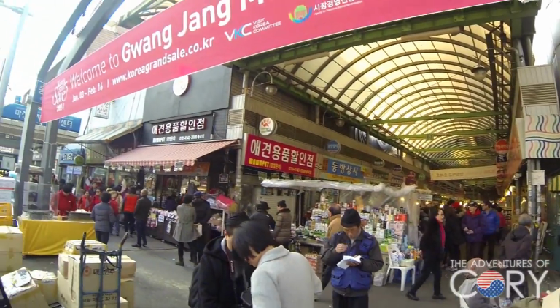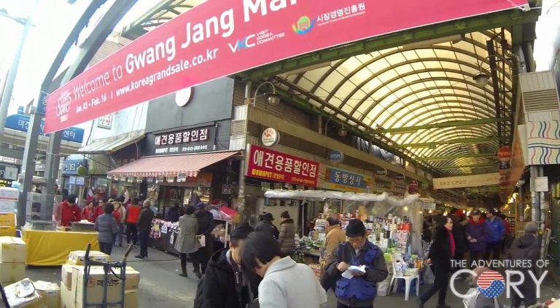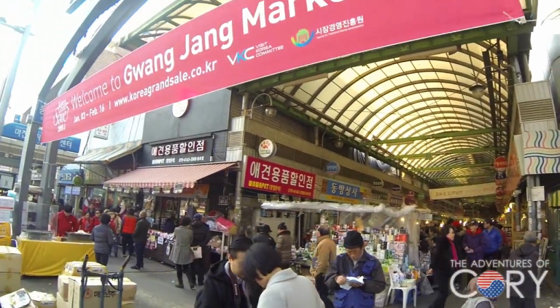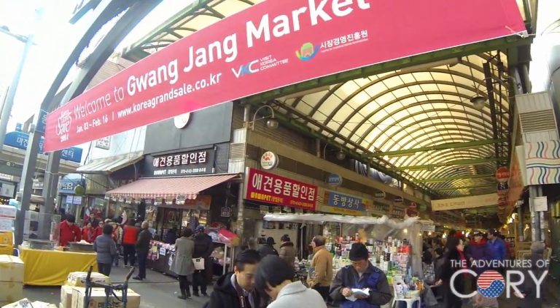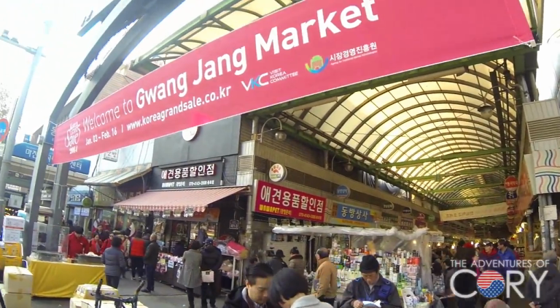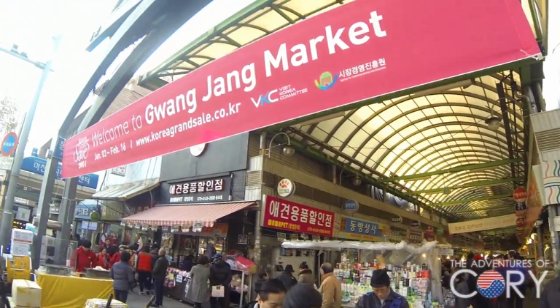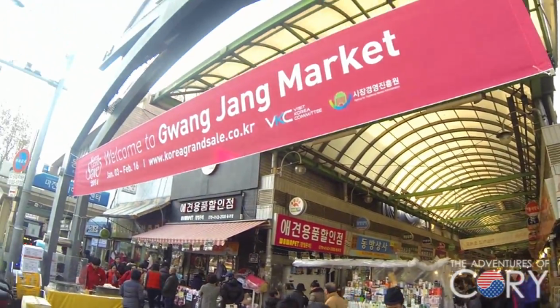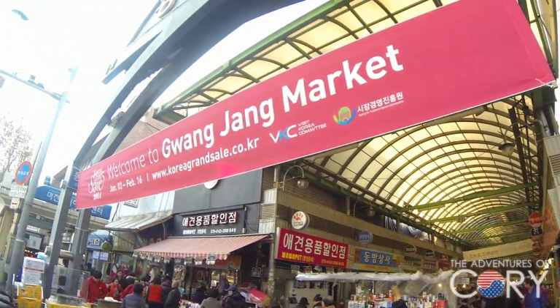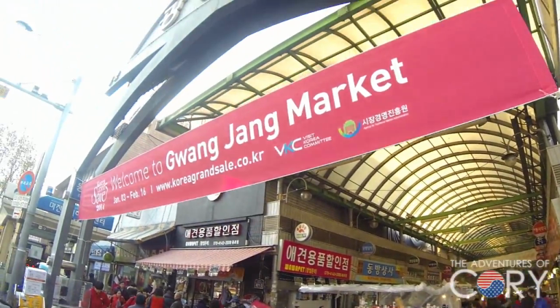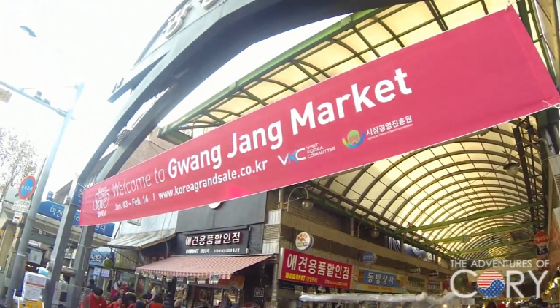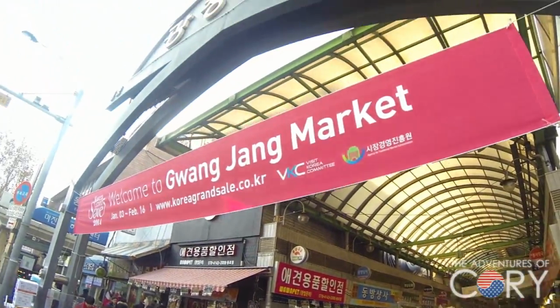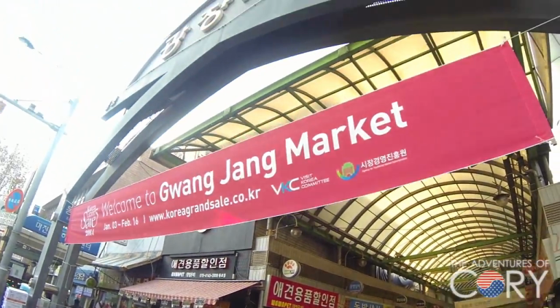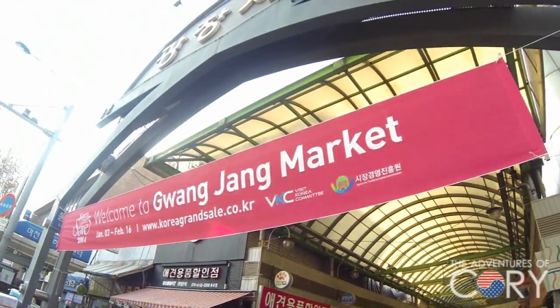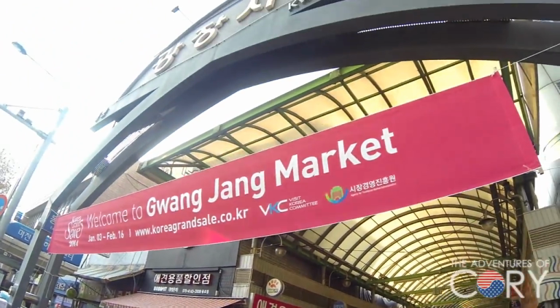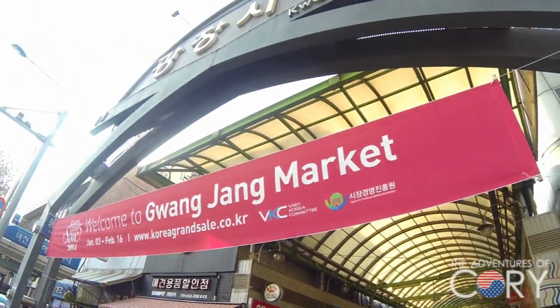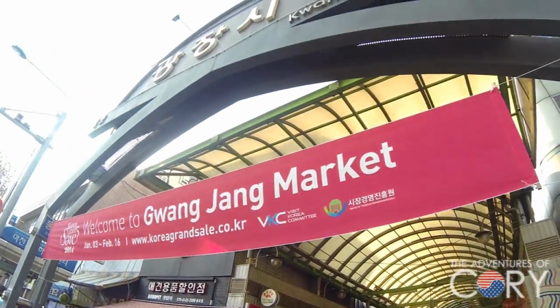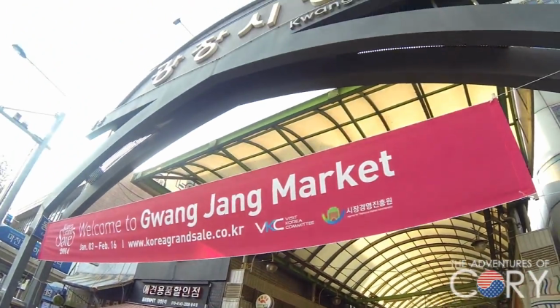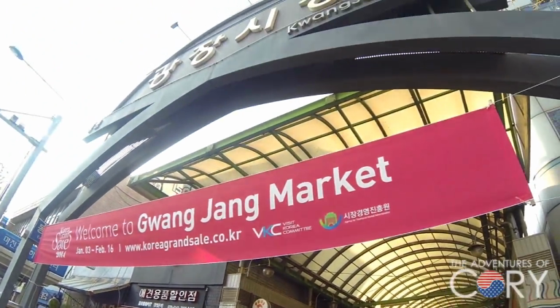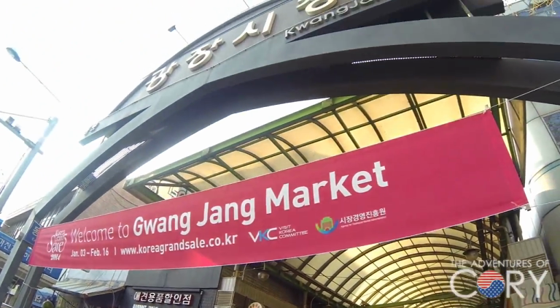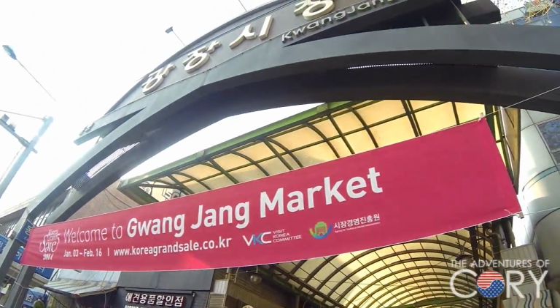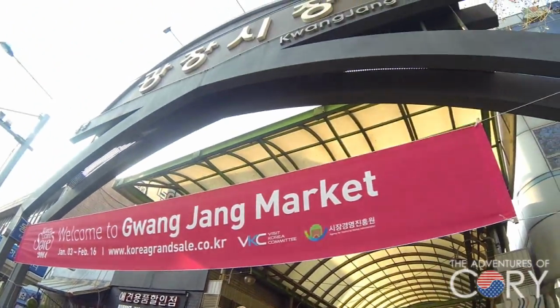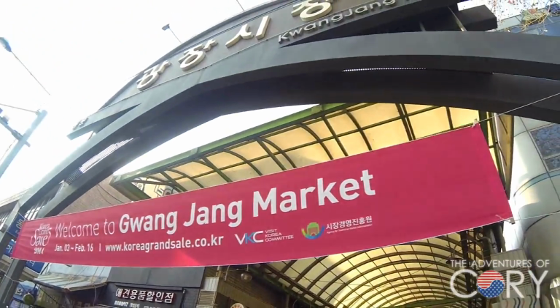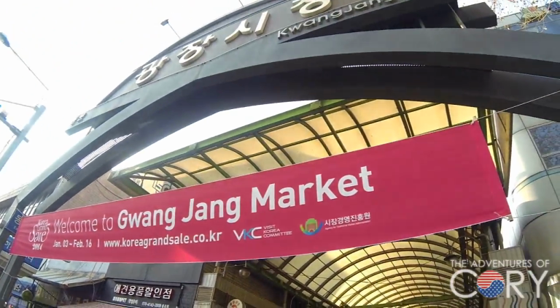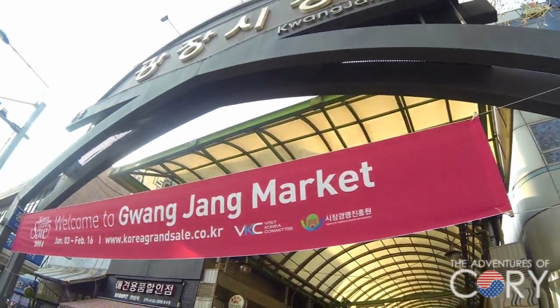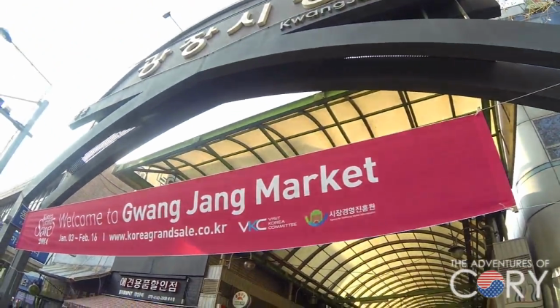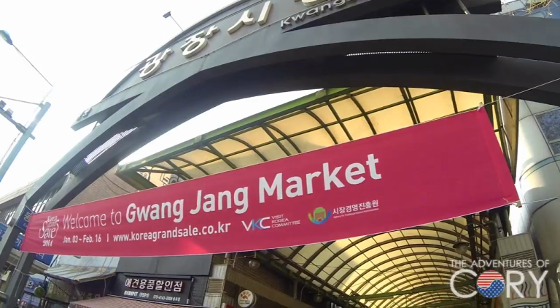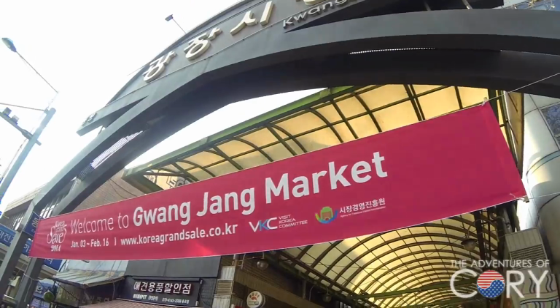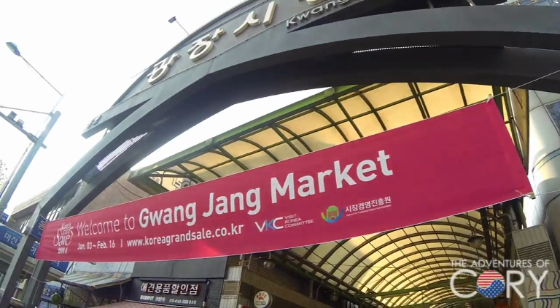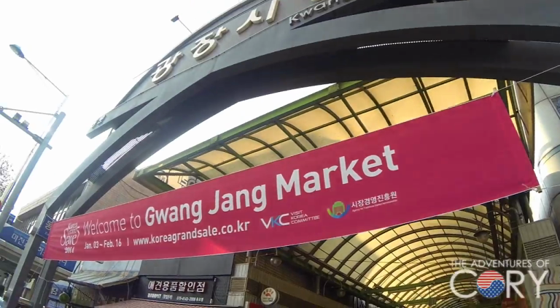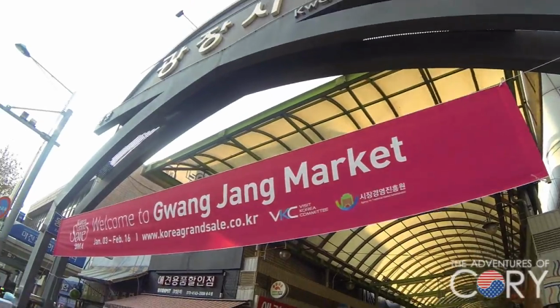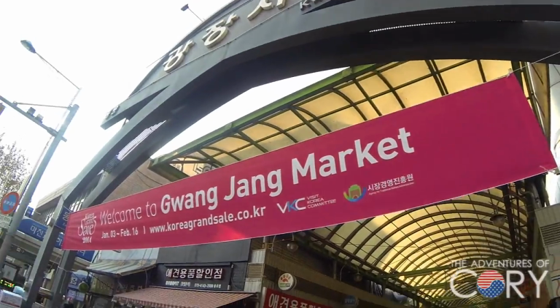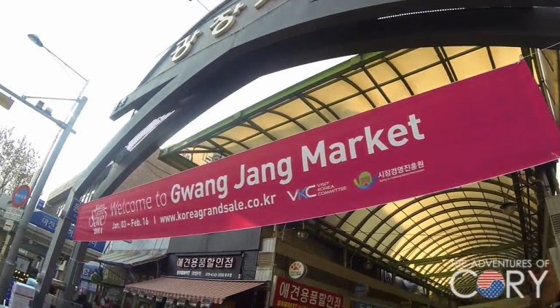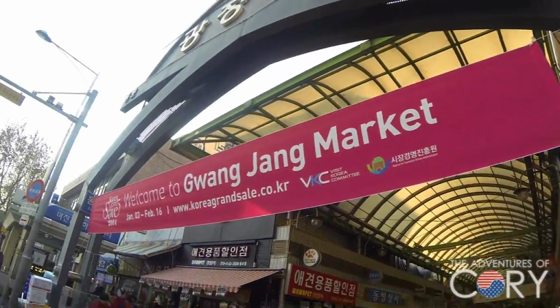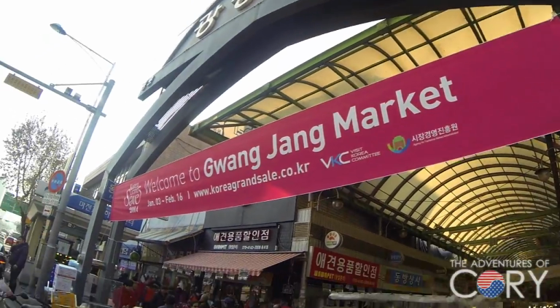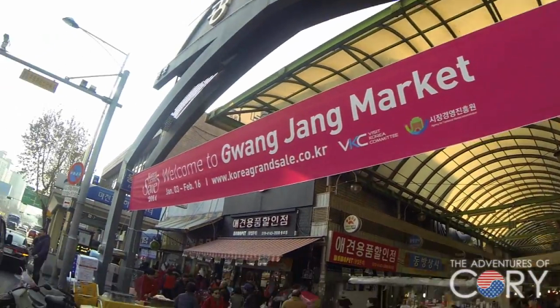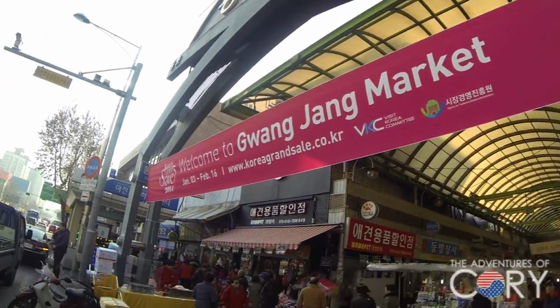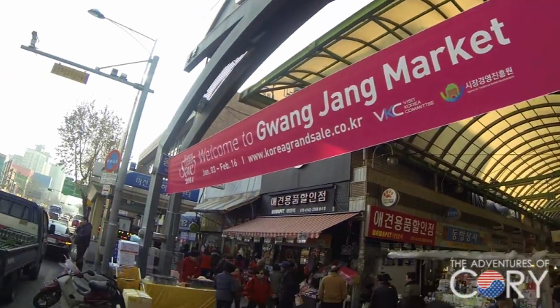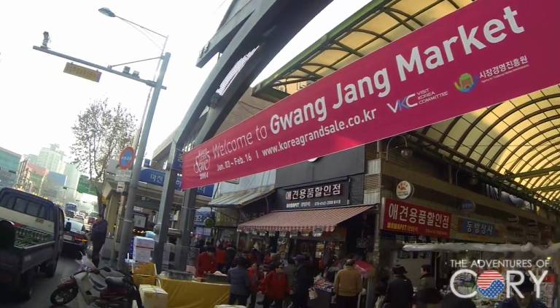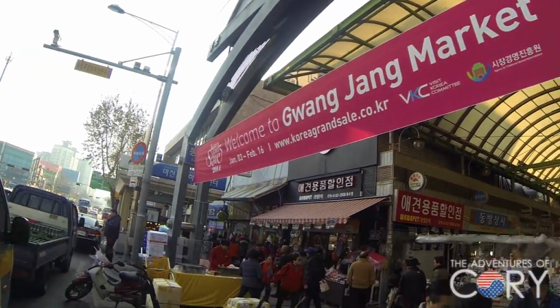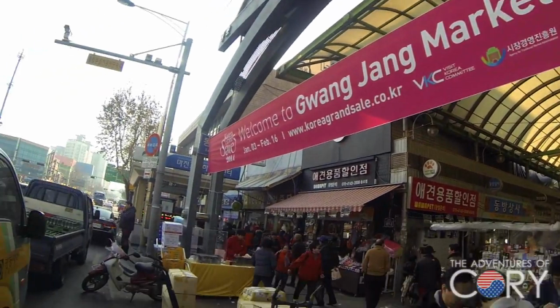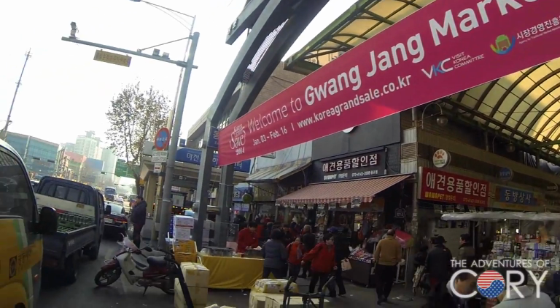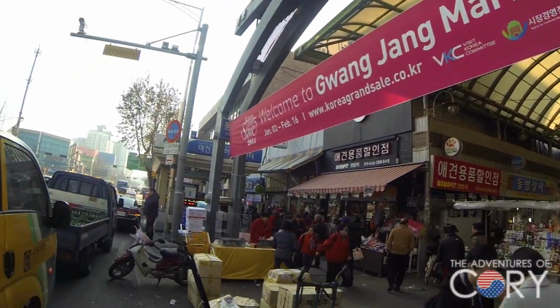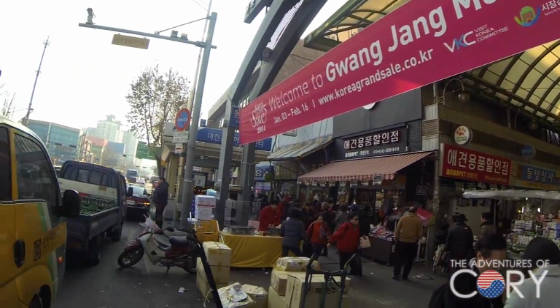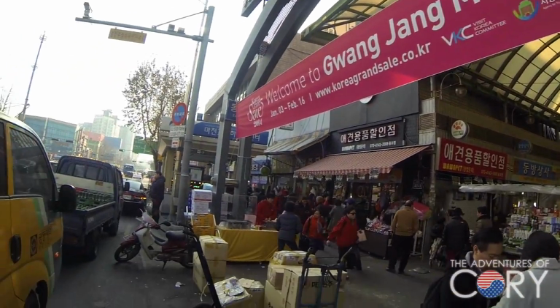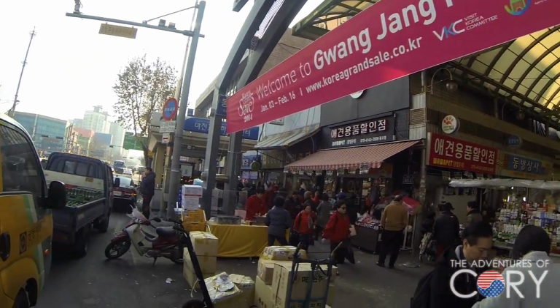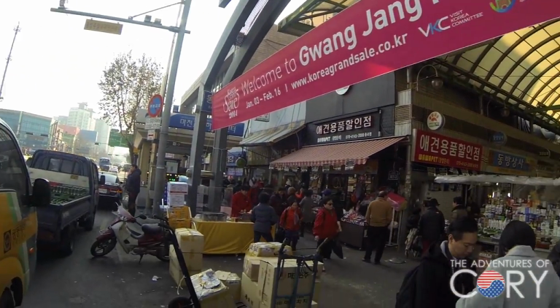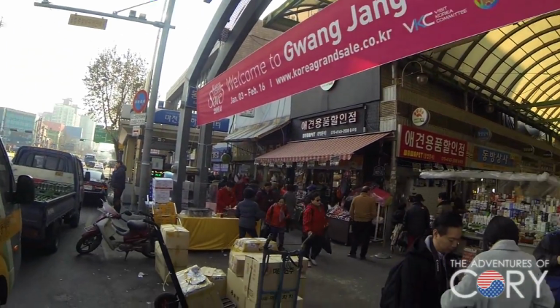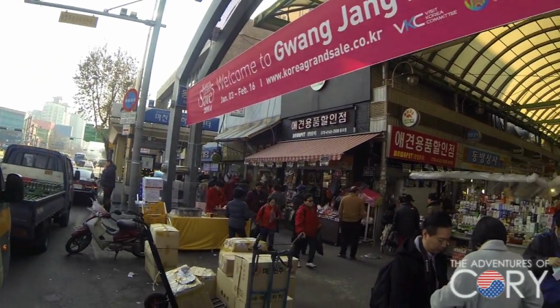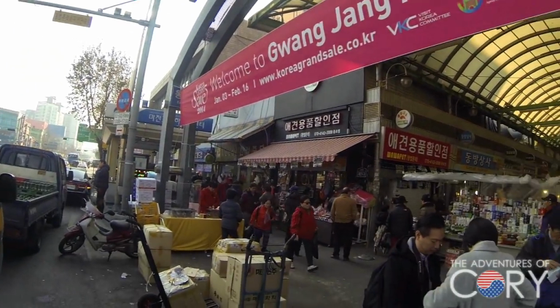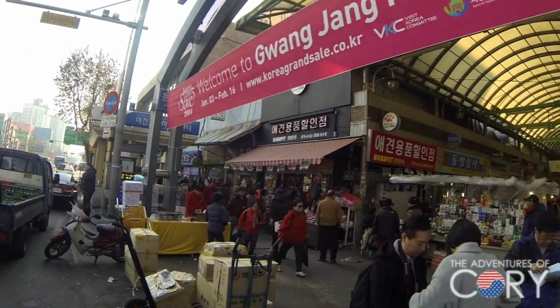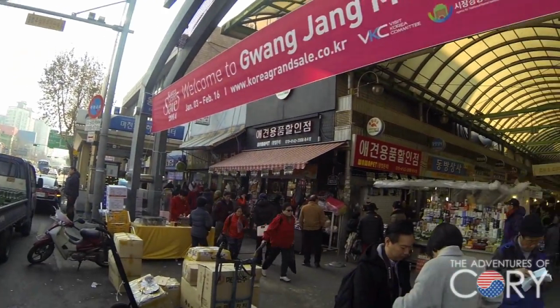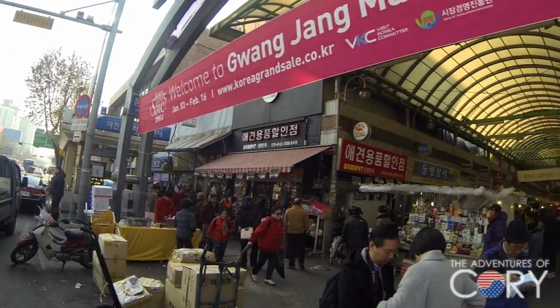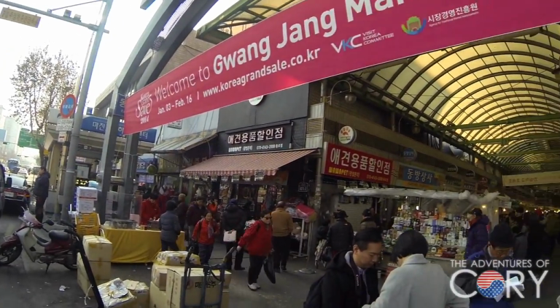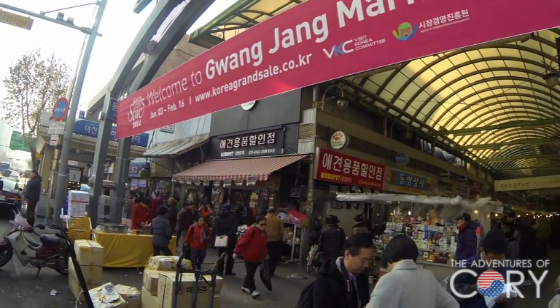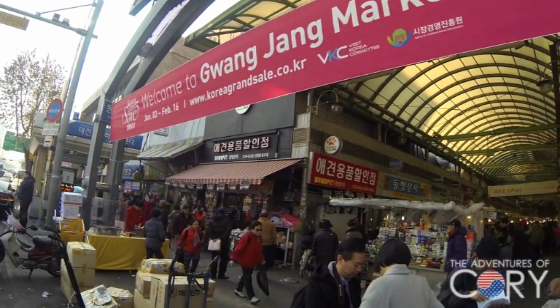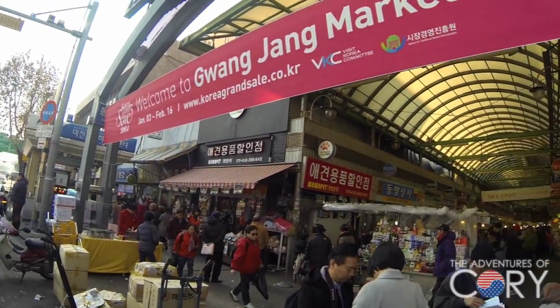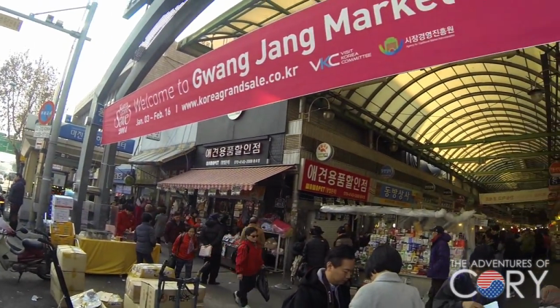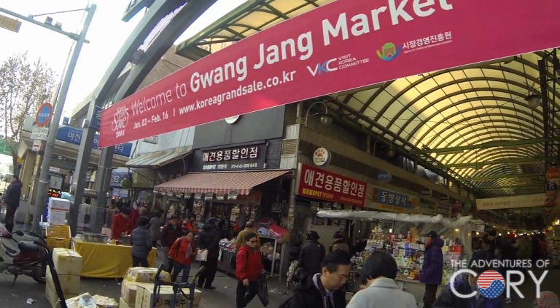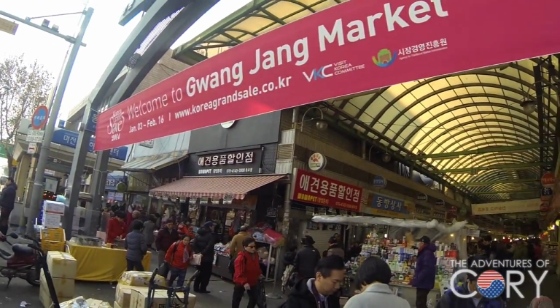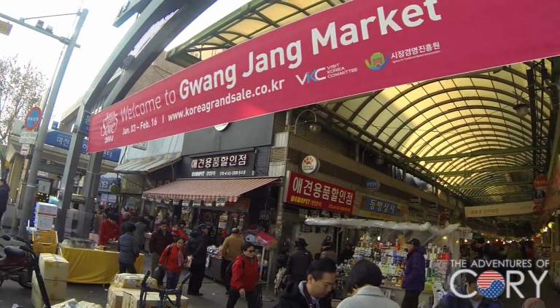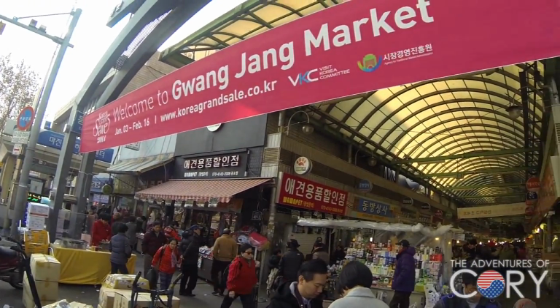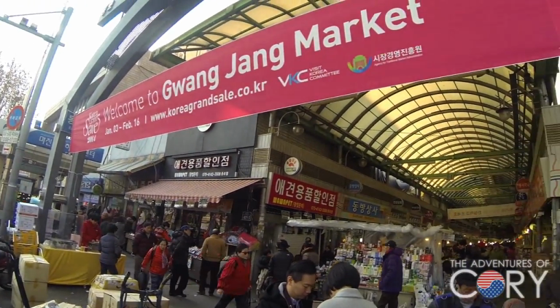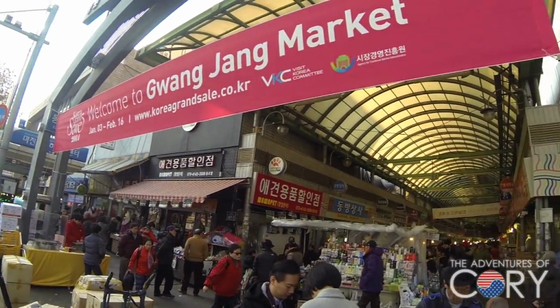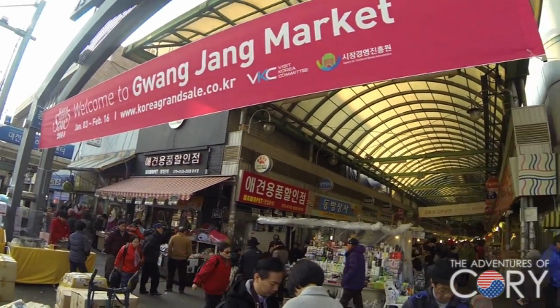So this is one of the entrances. This is the East Gate of the Gwangjang Market.